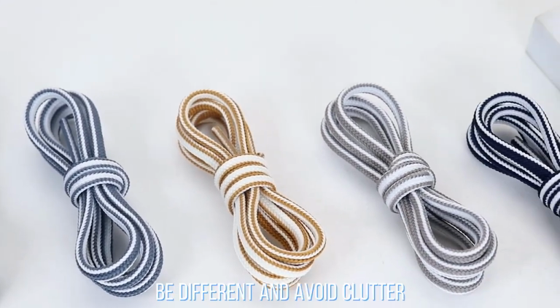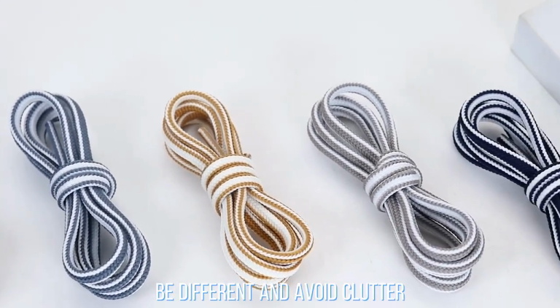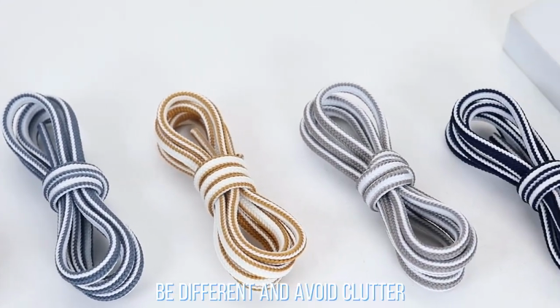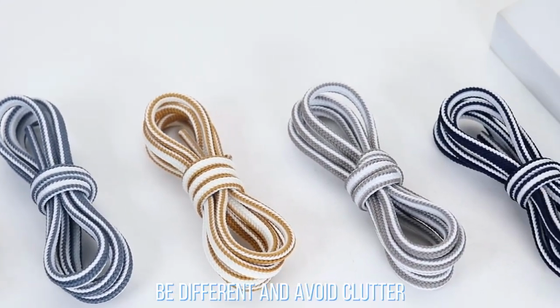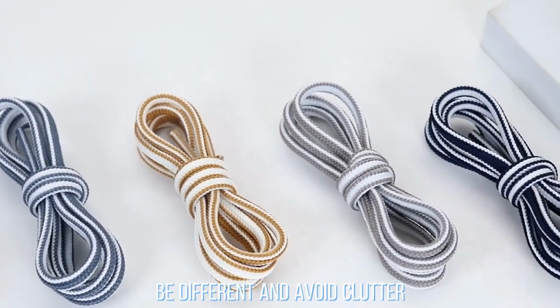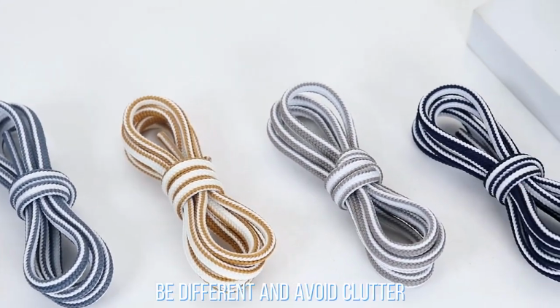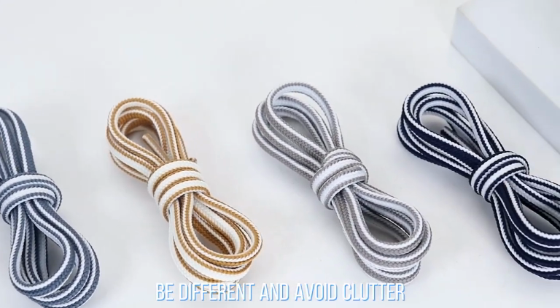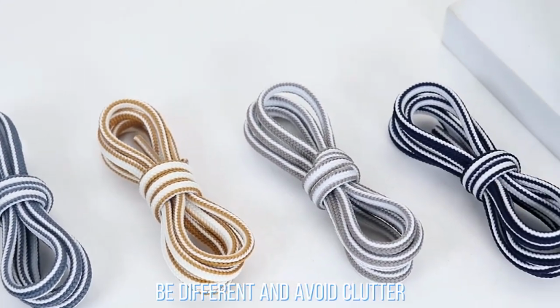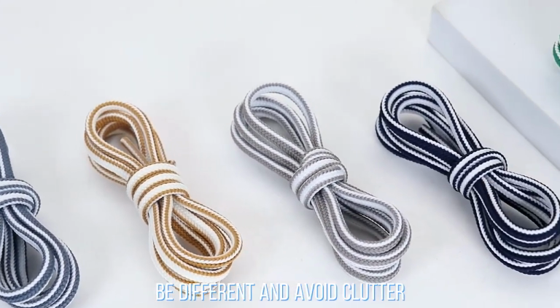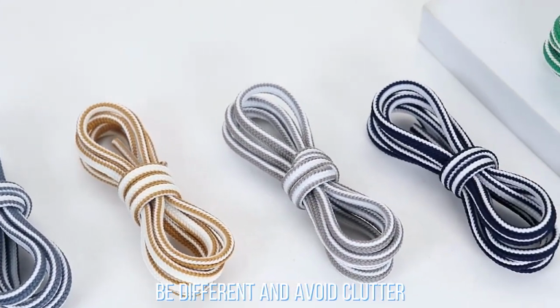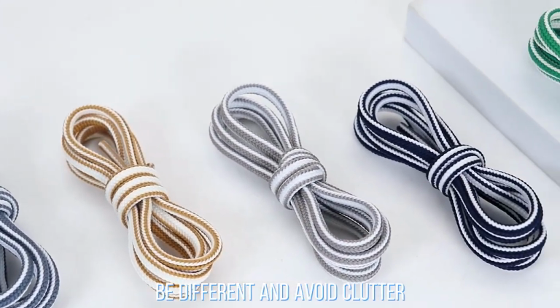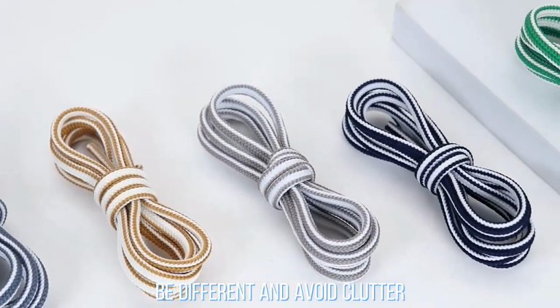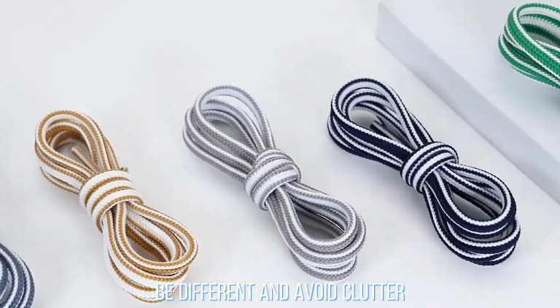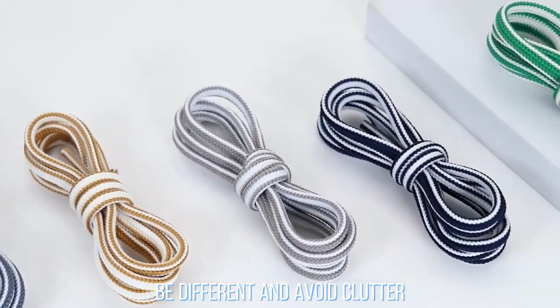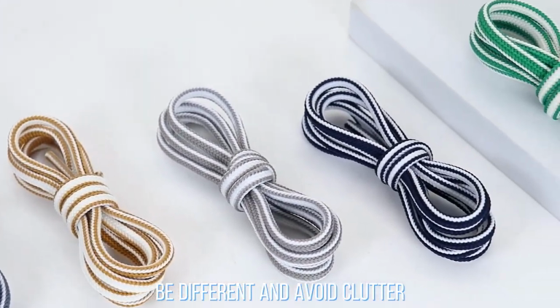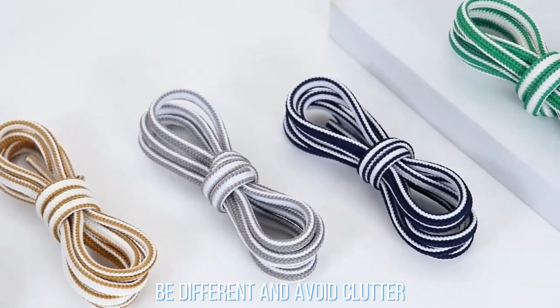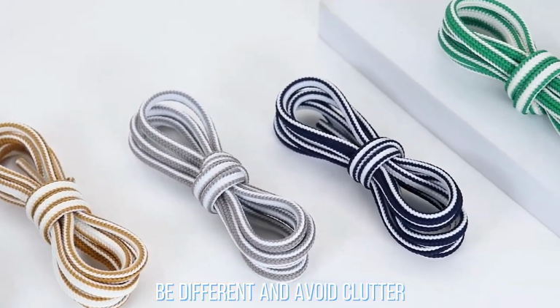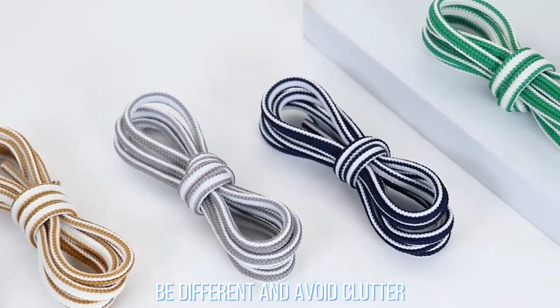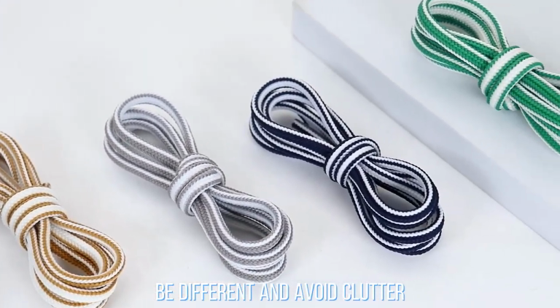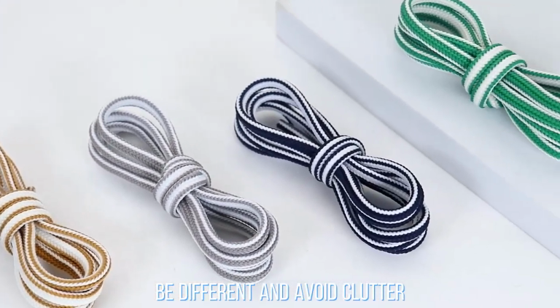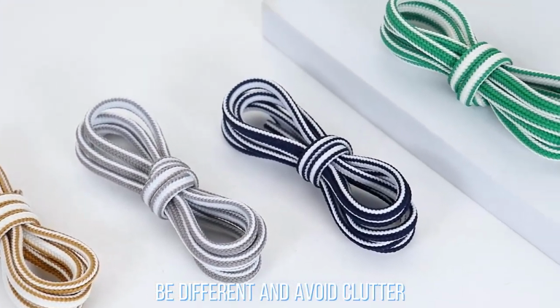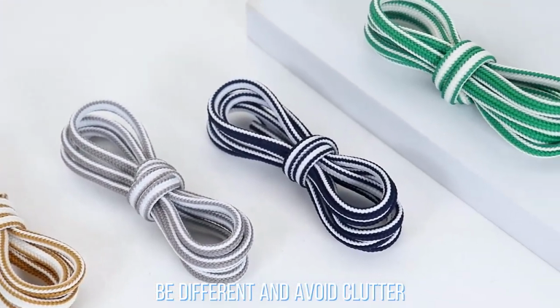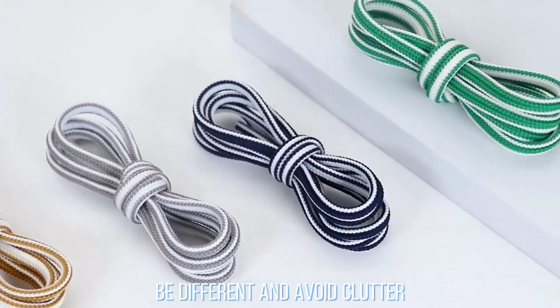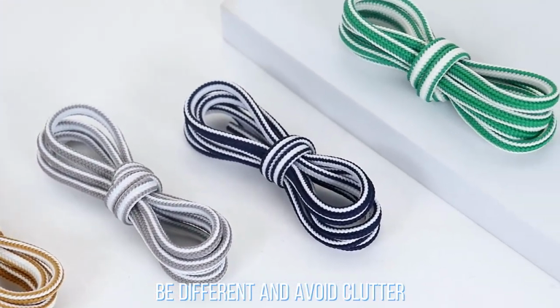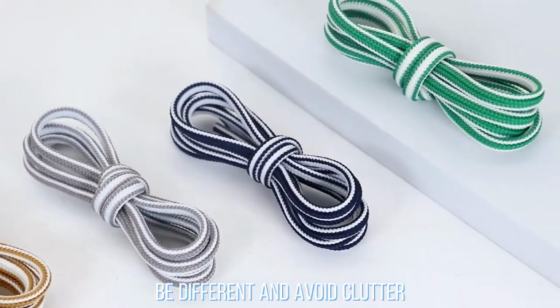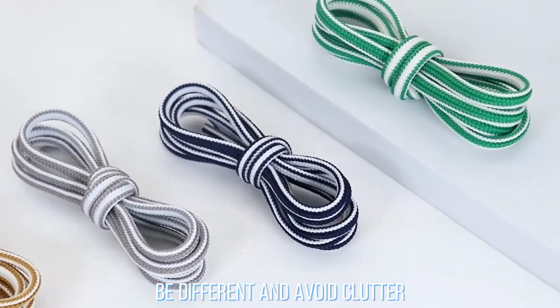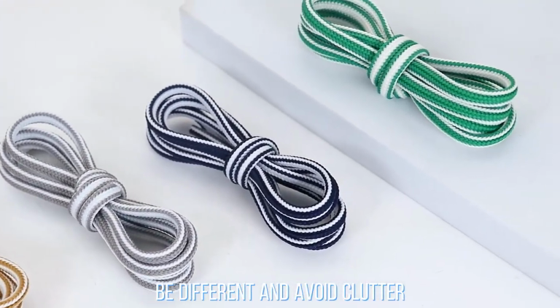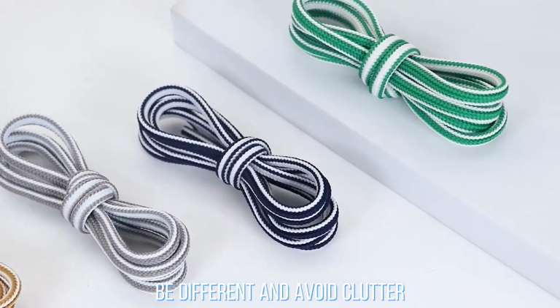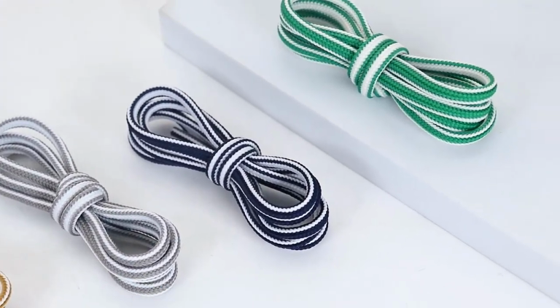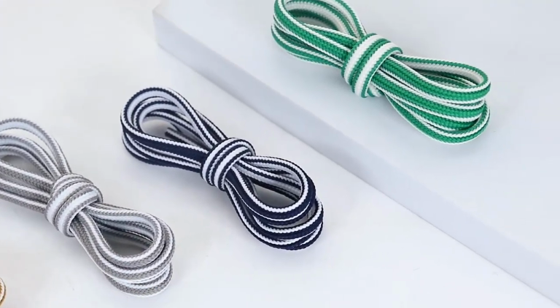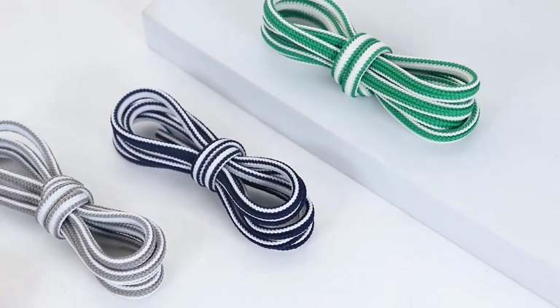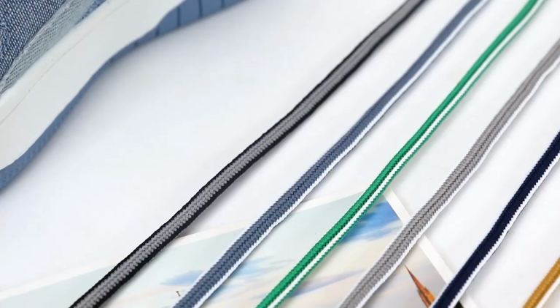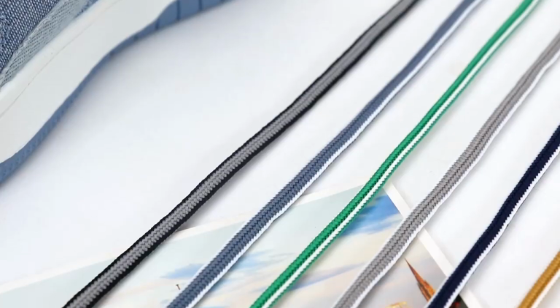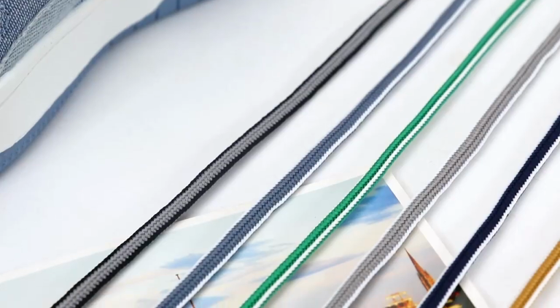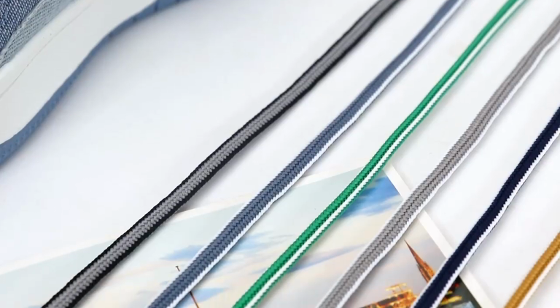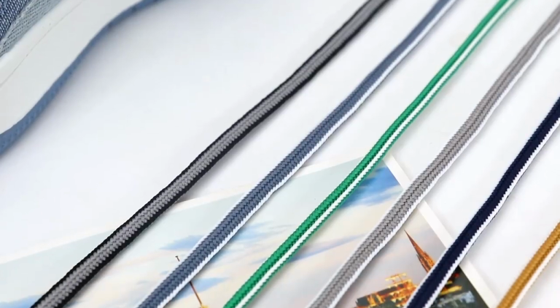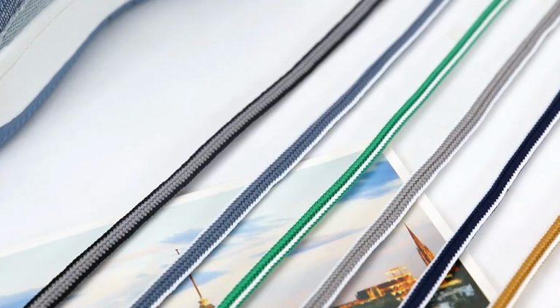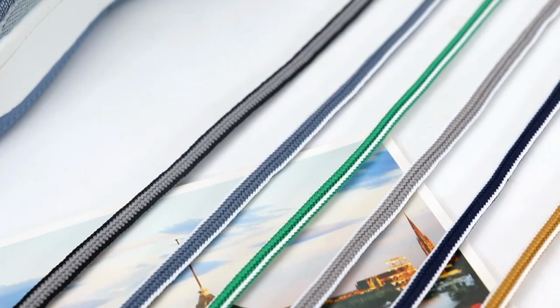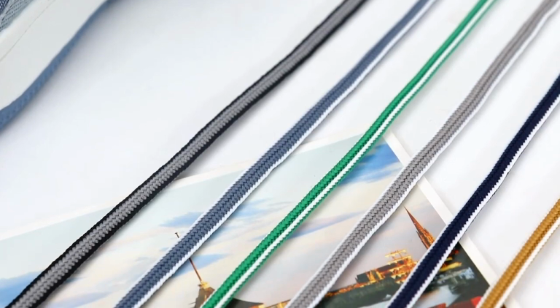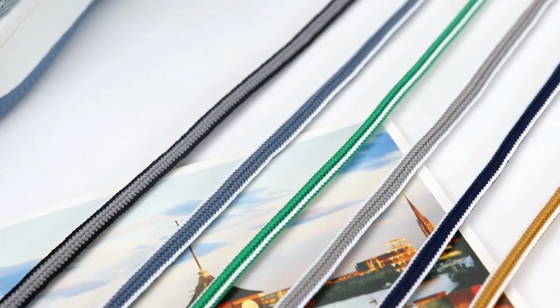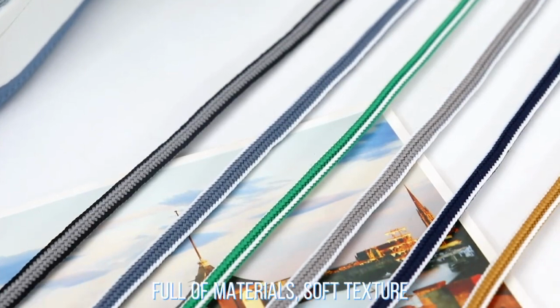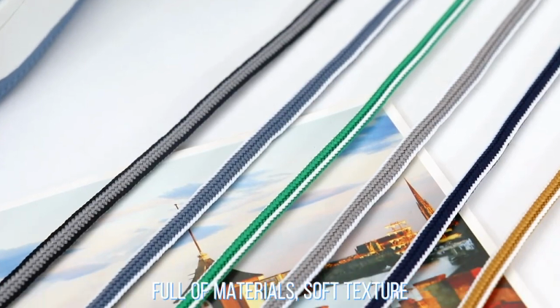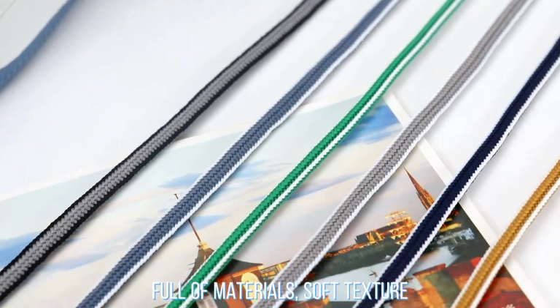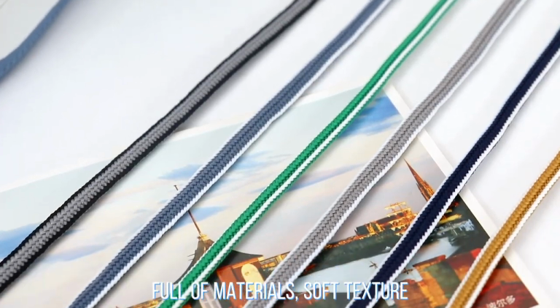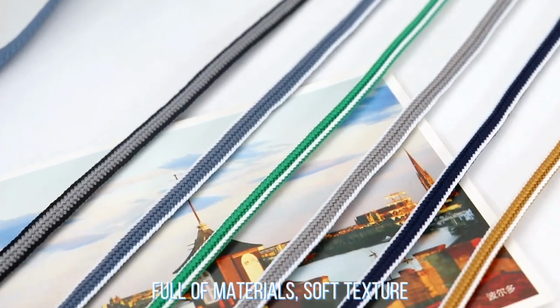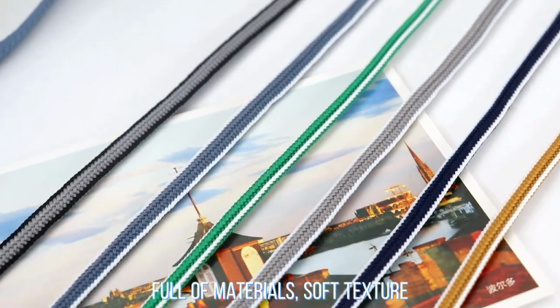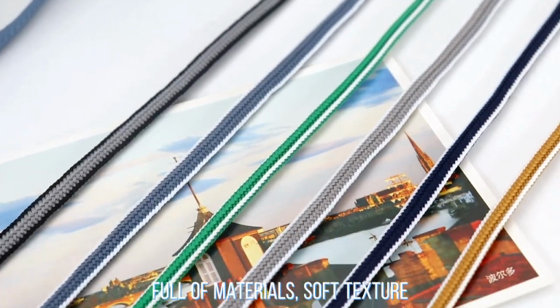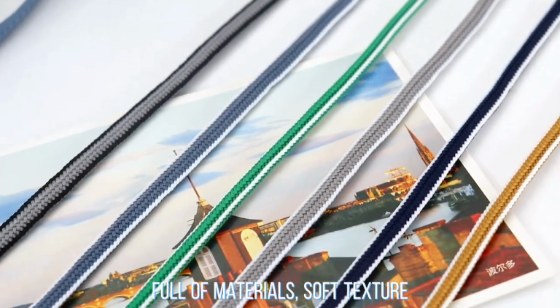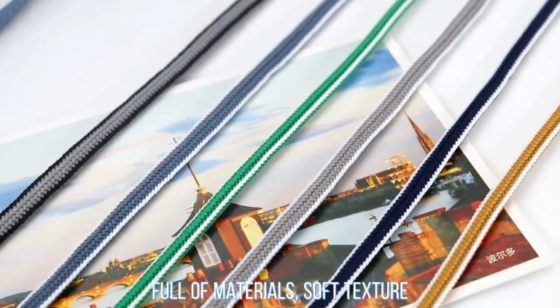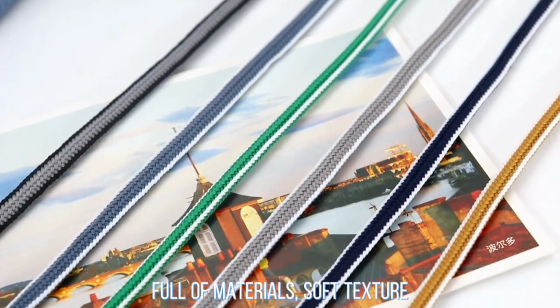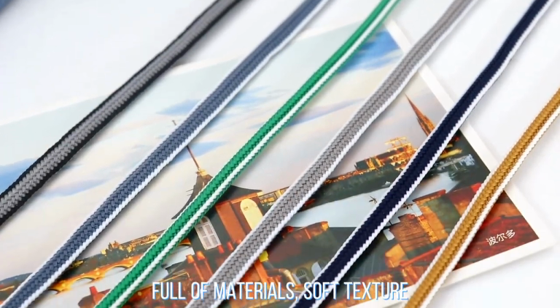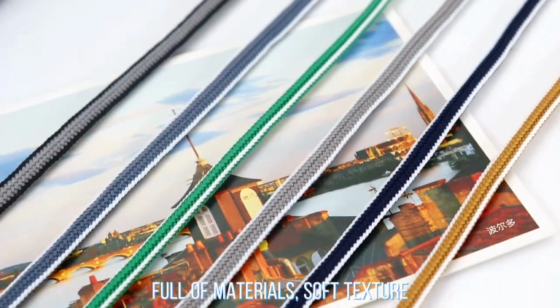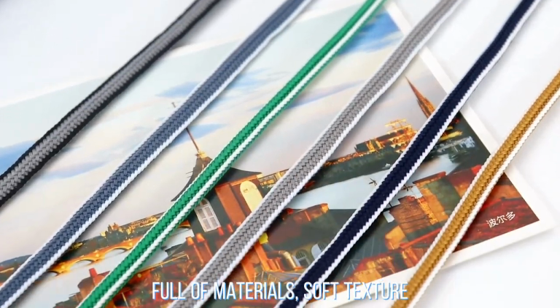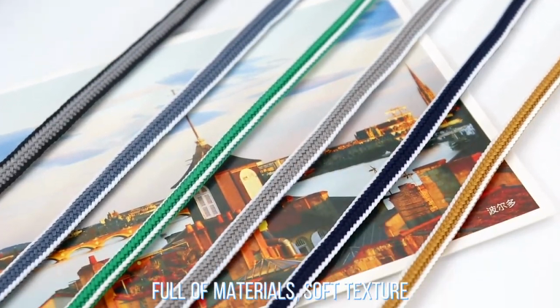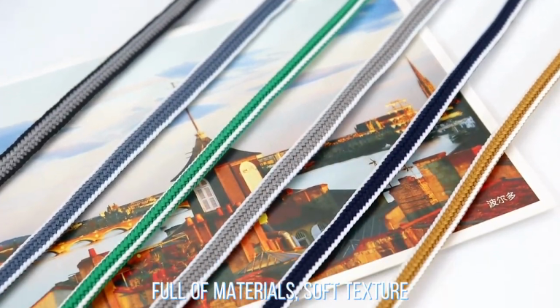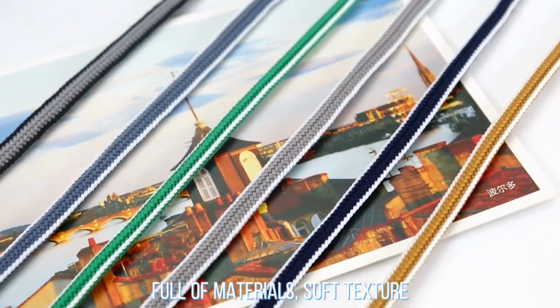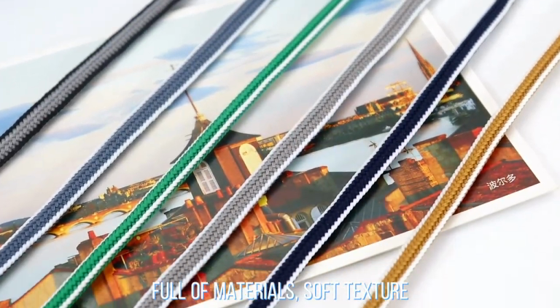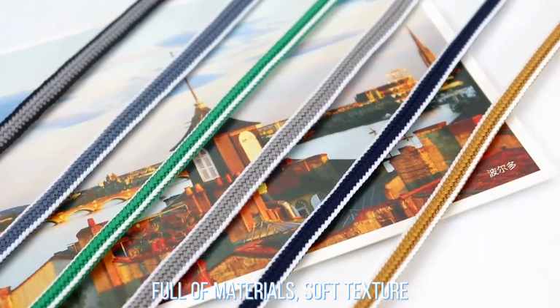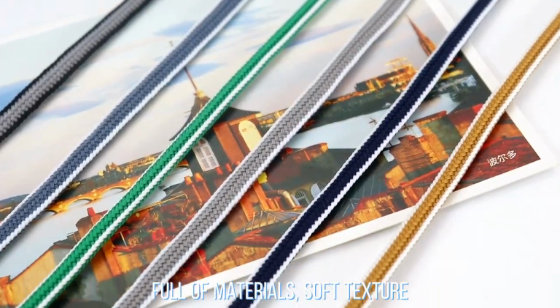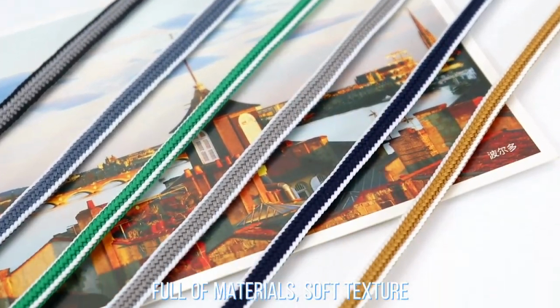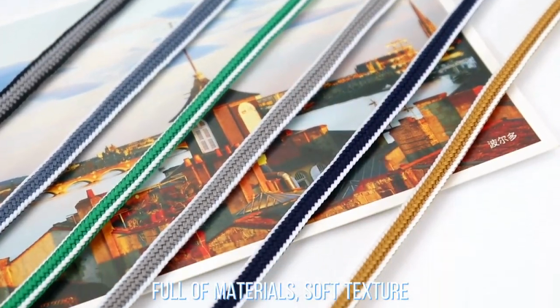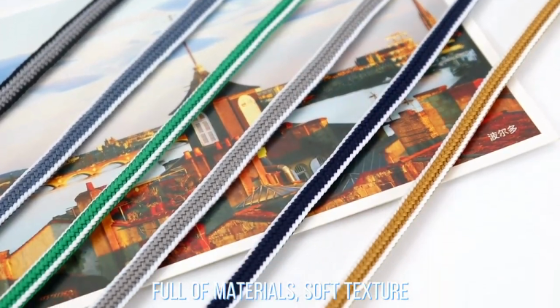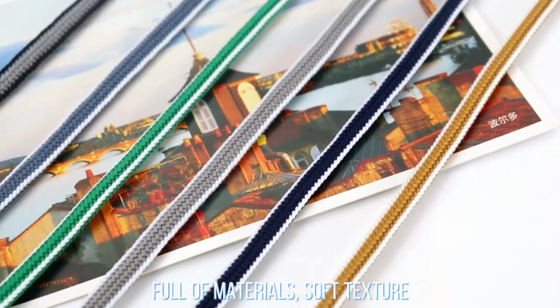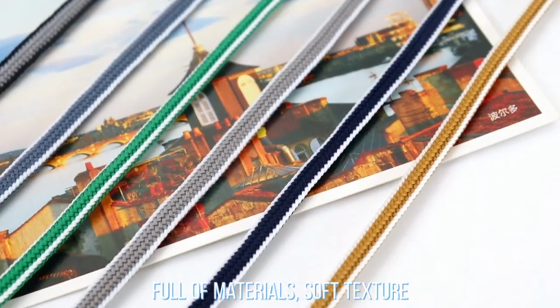Be different and avoid clutter. Full of materials, soft texture.